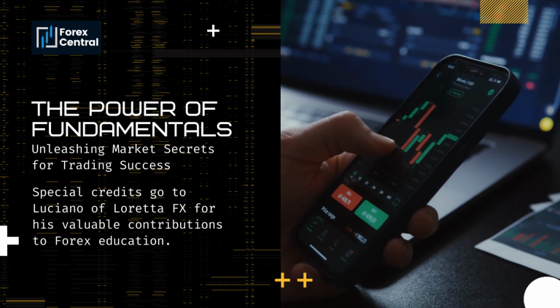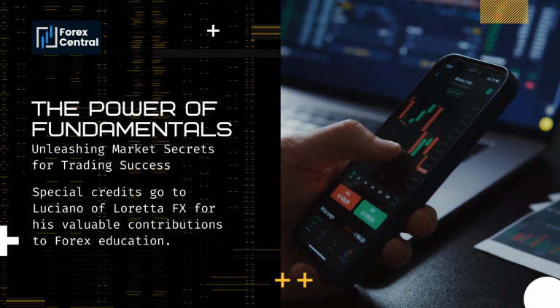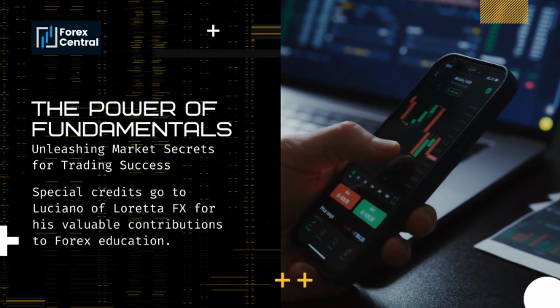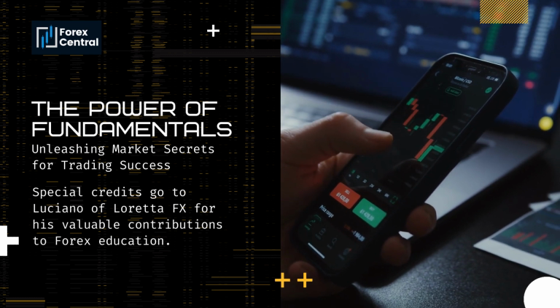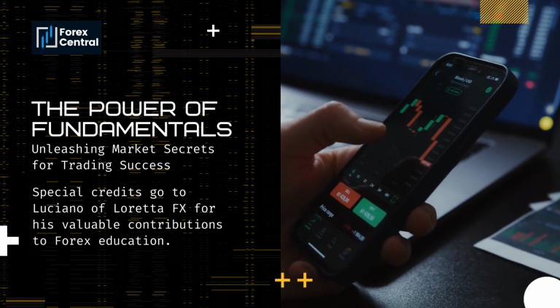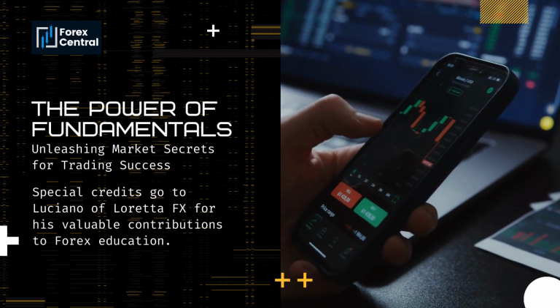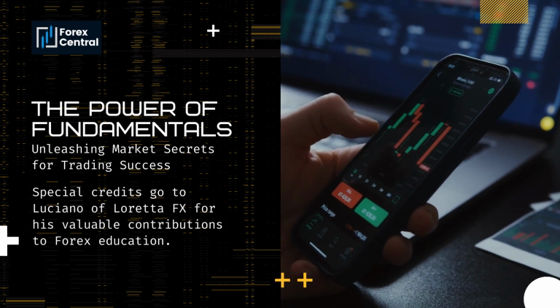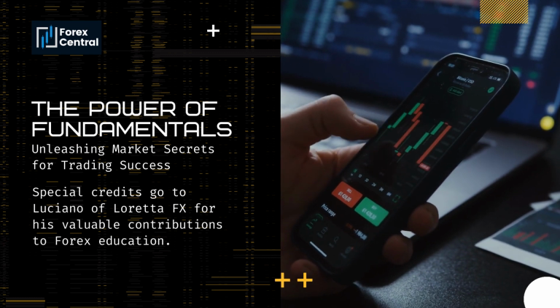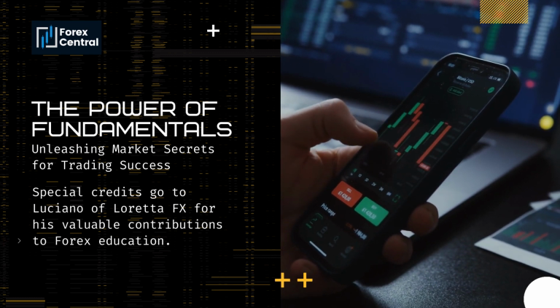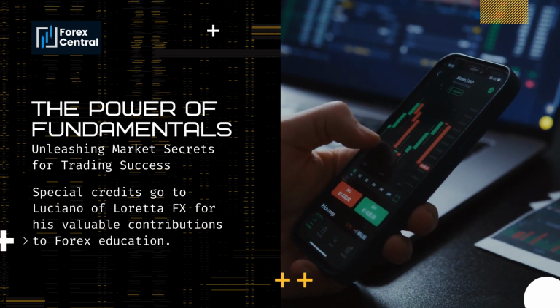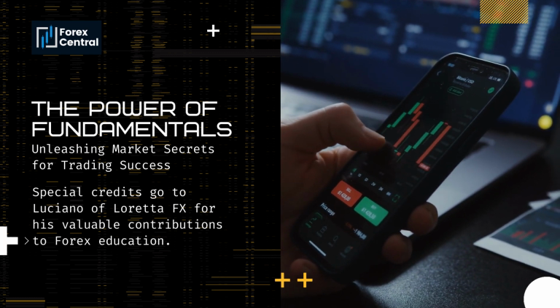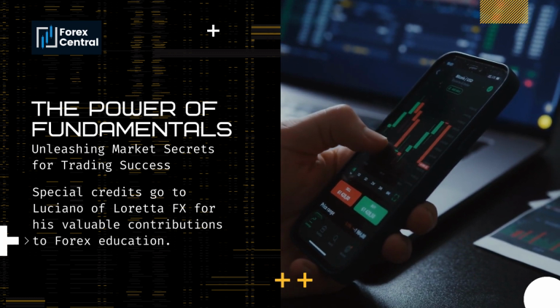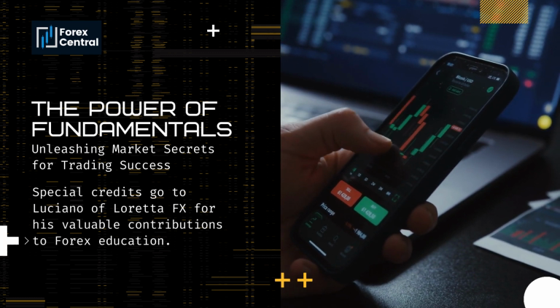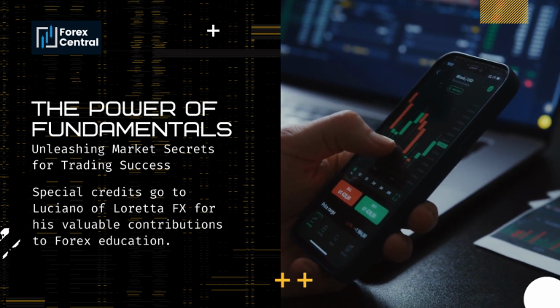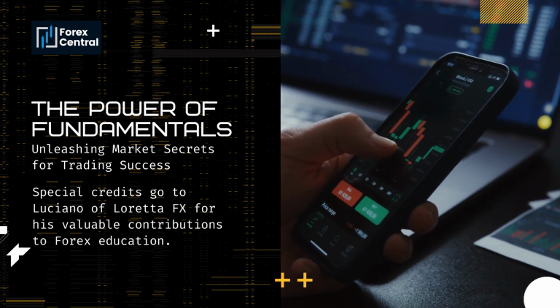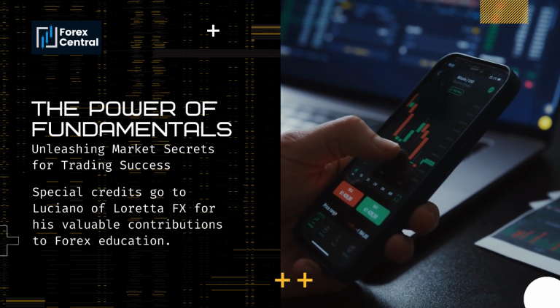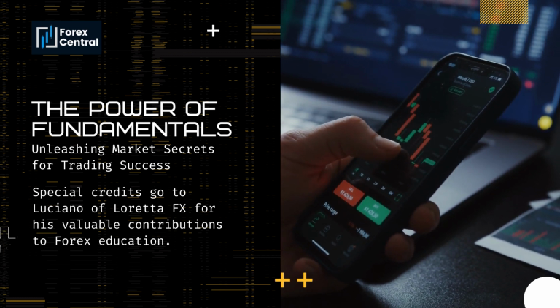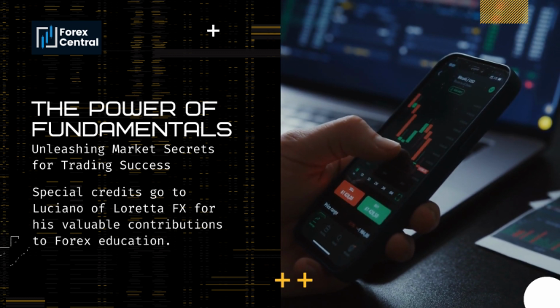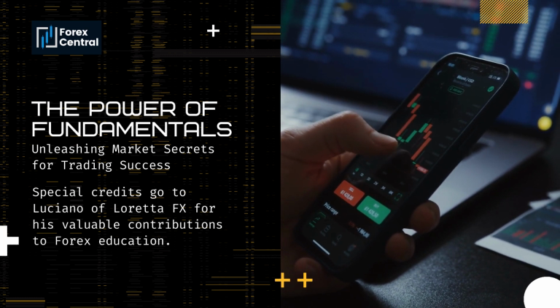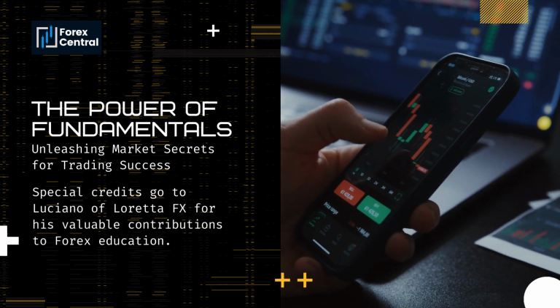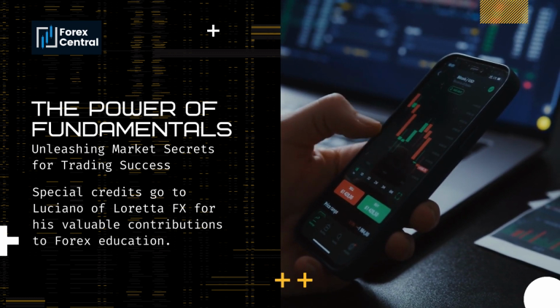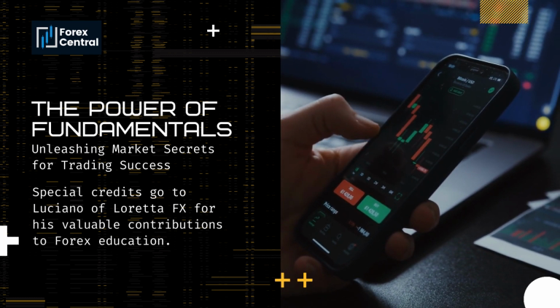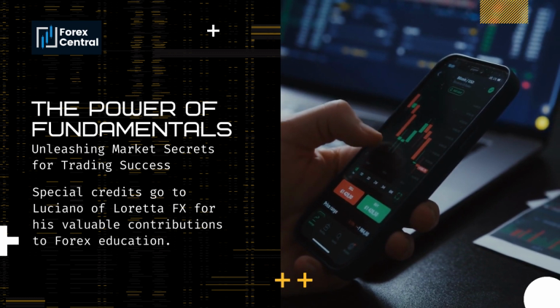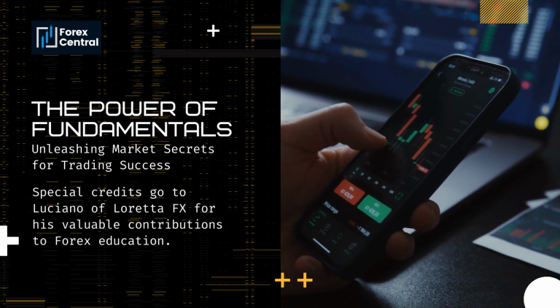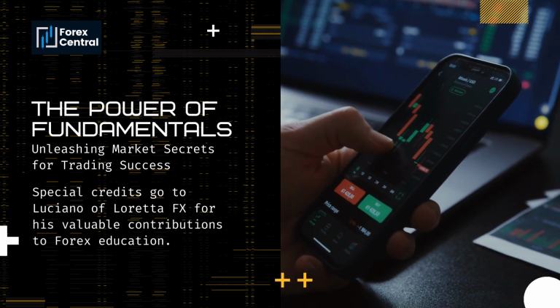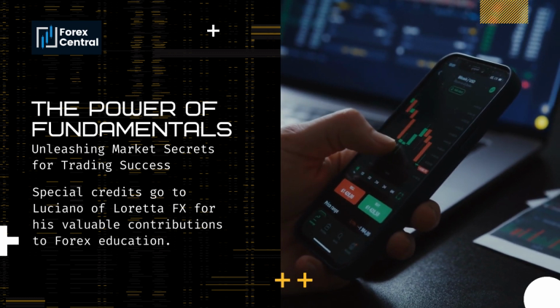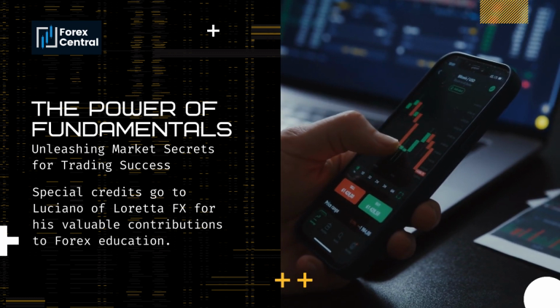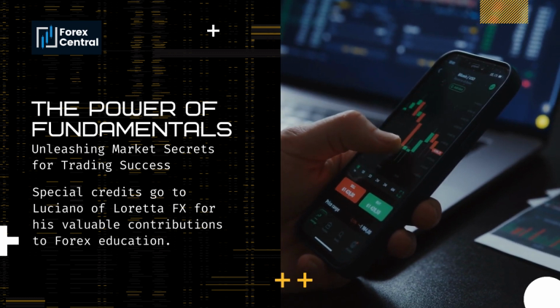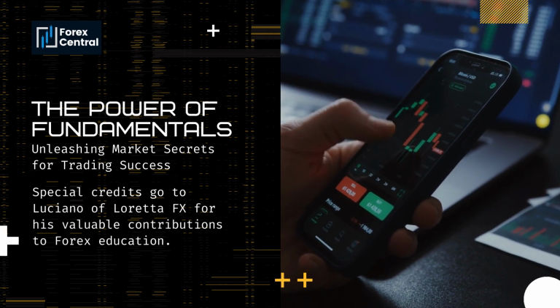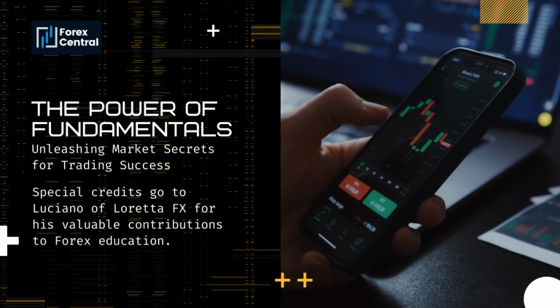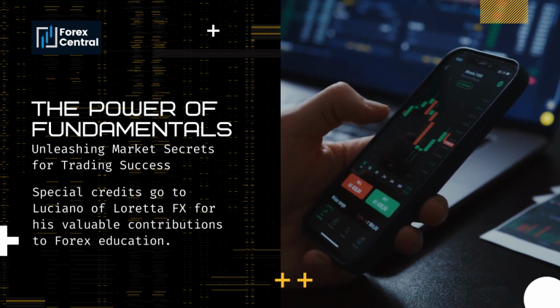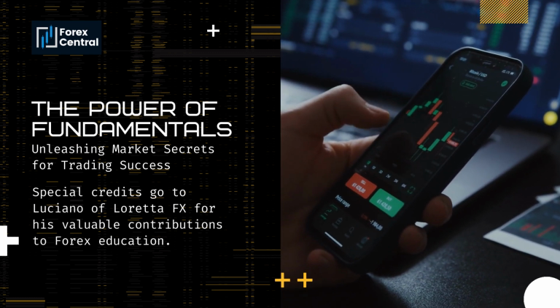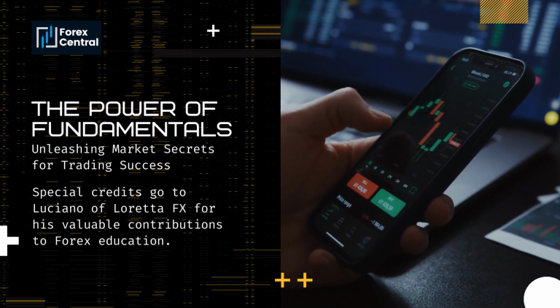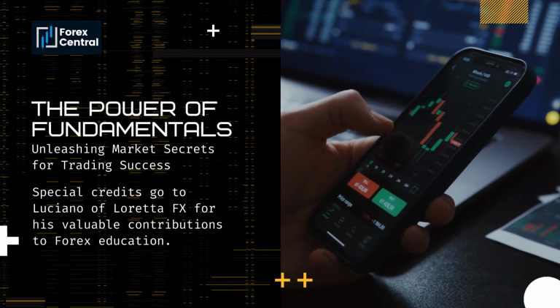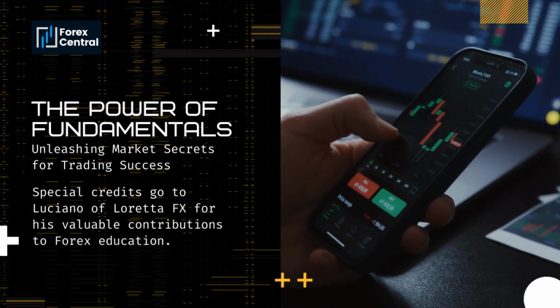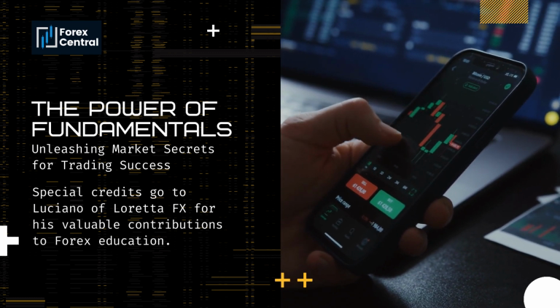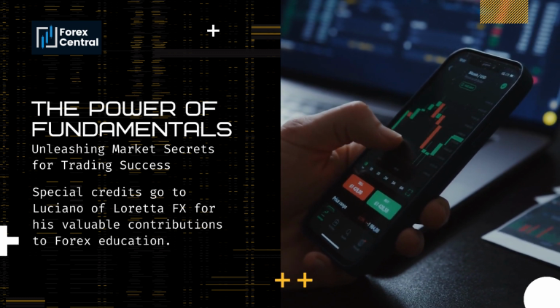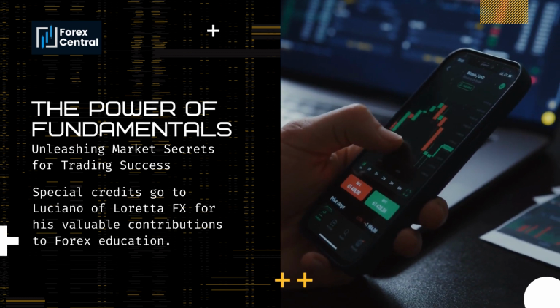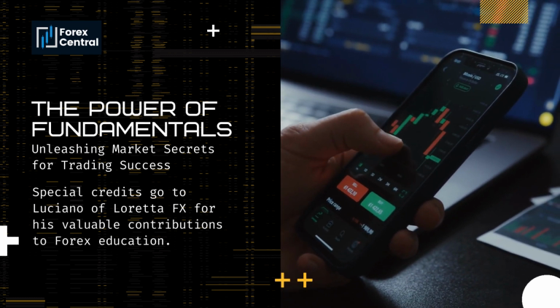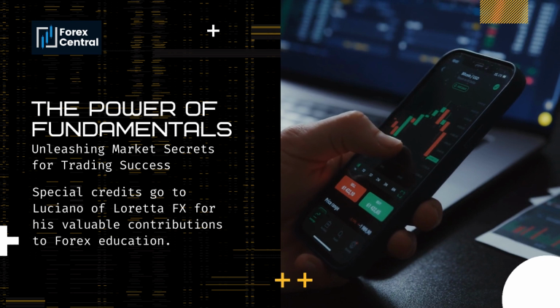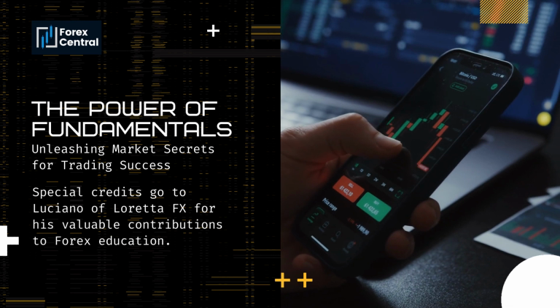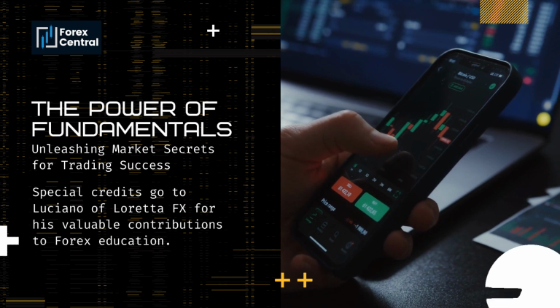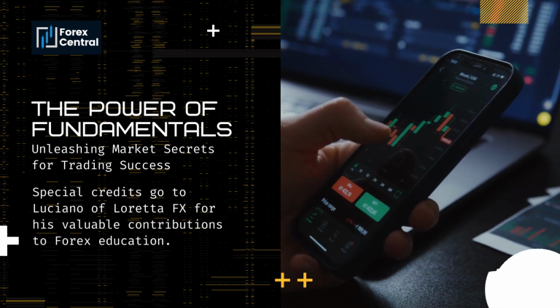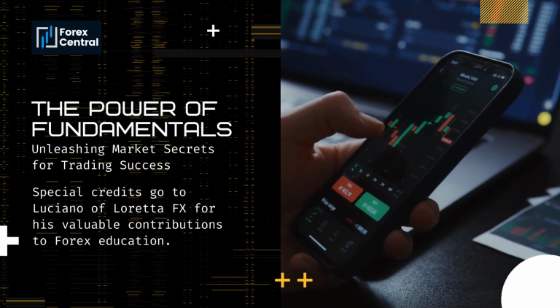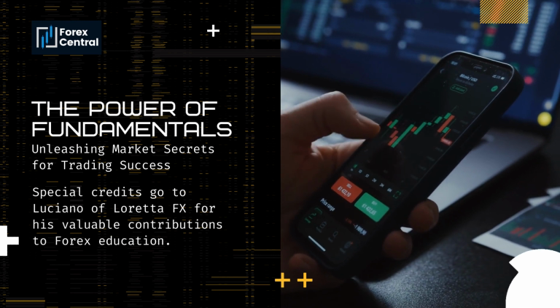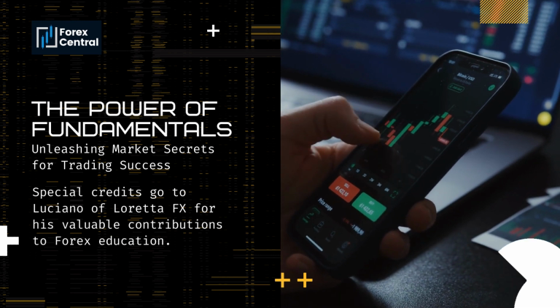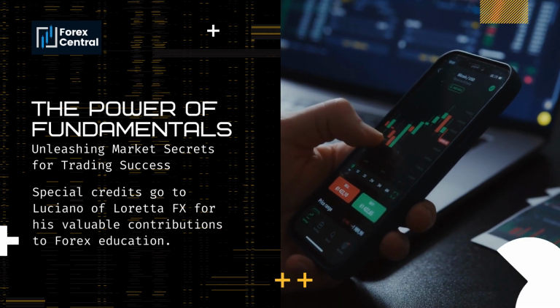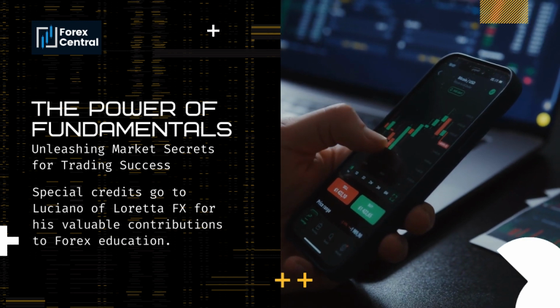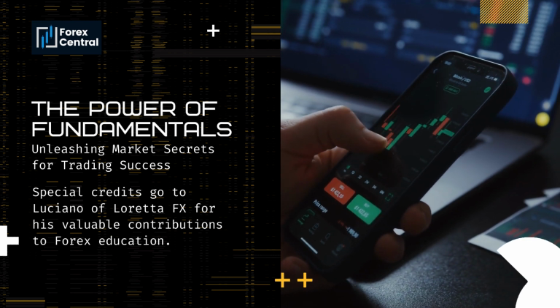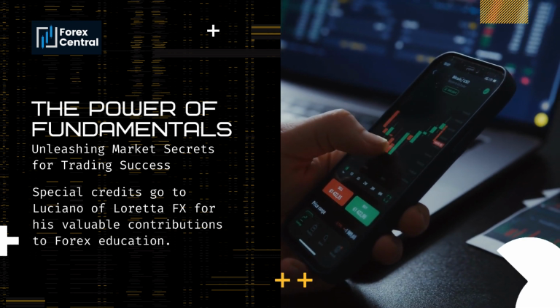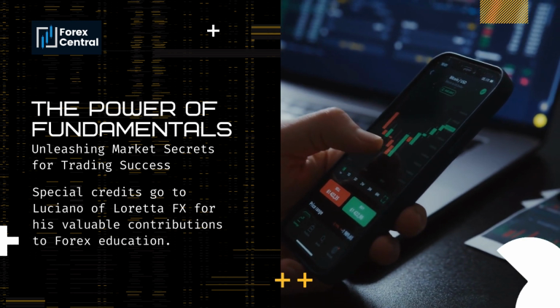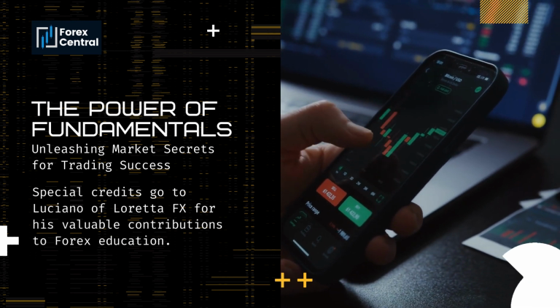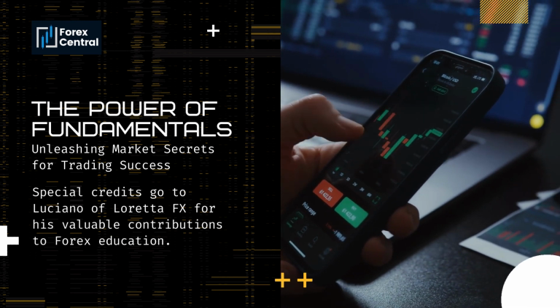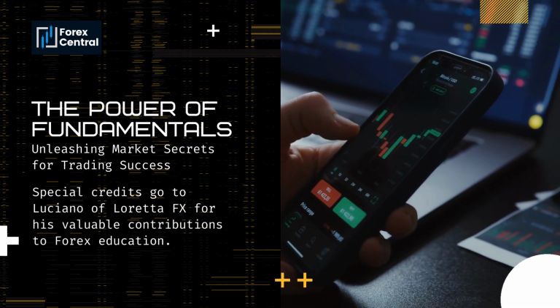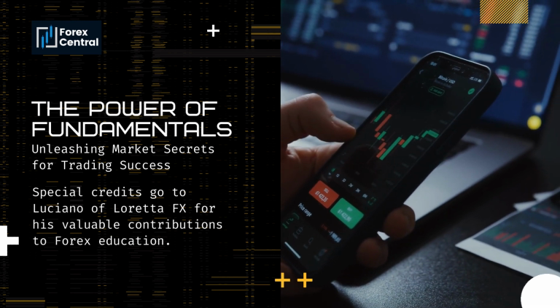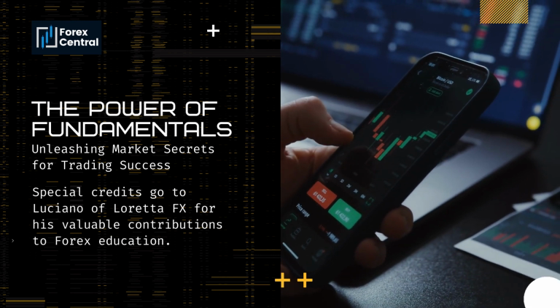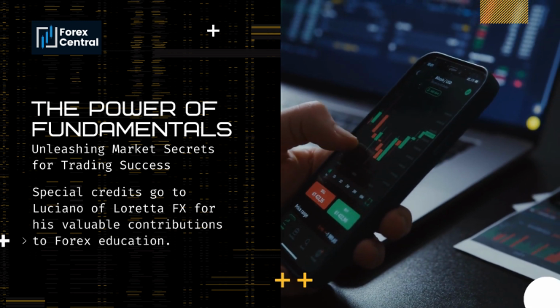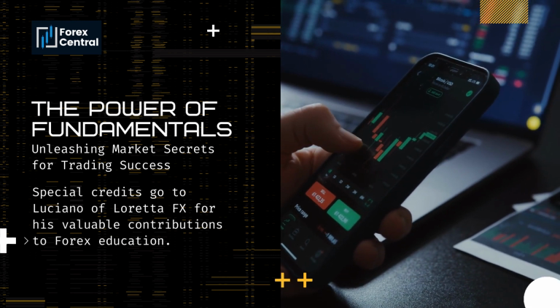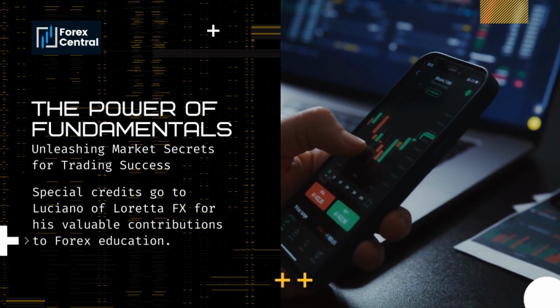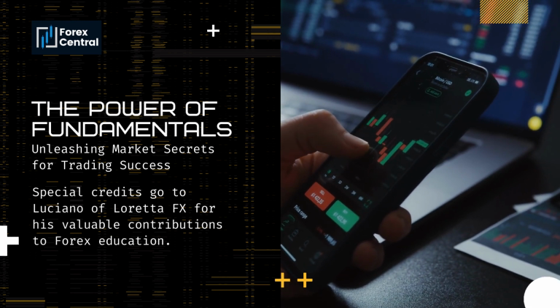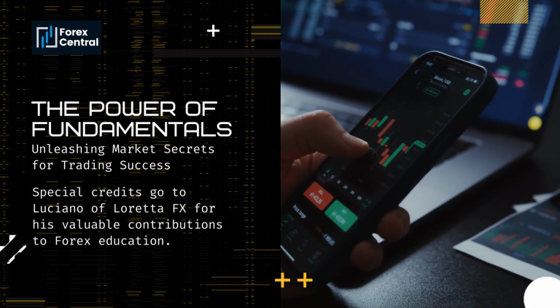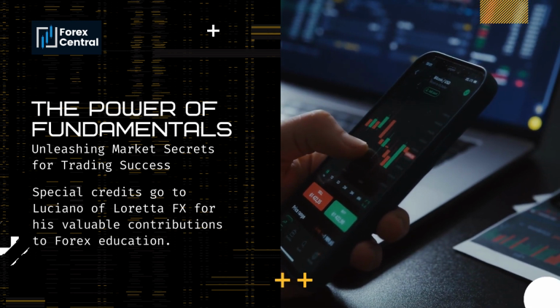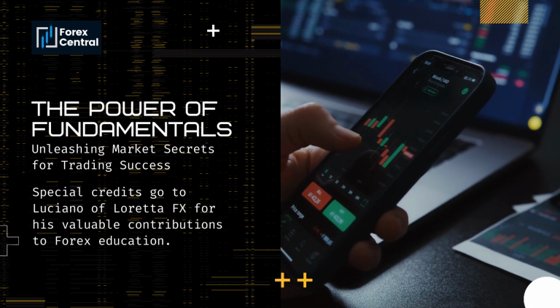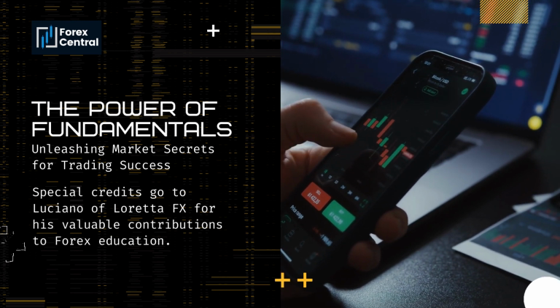In the series, Forex Central gives special credits to Luciano of LorettaFX for his valuable contributions to Forex education.